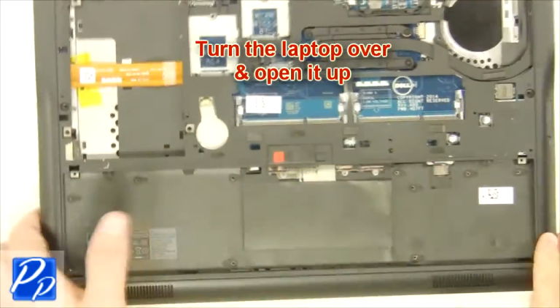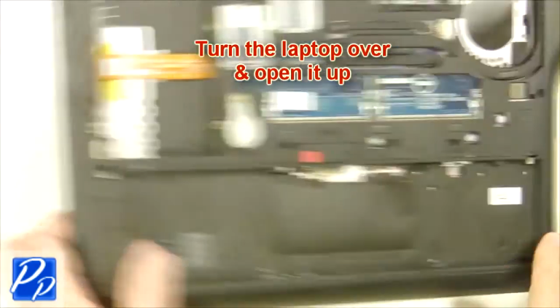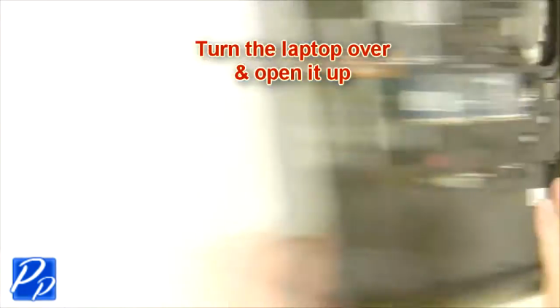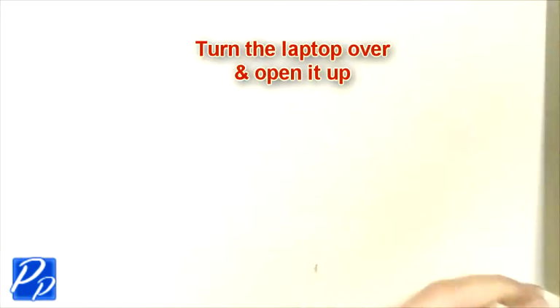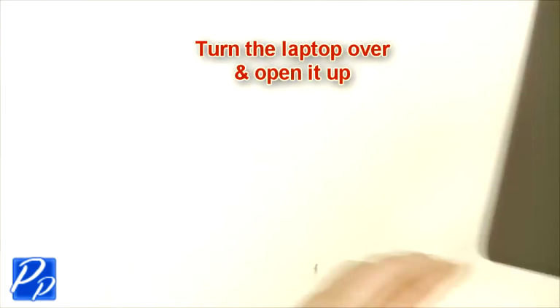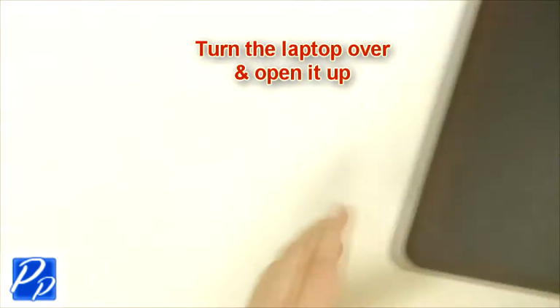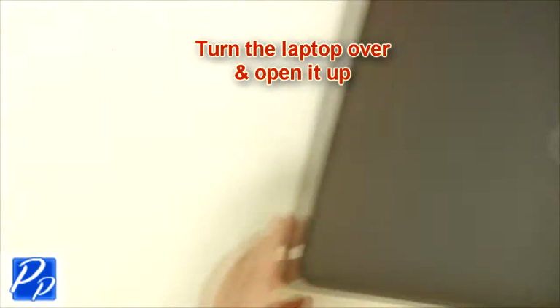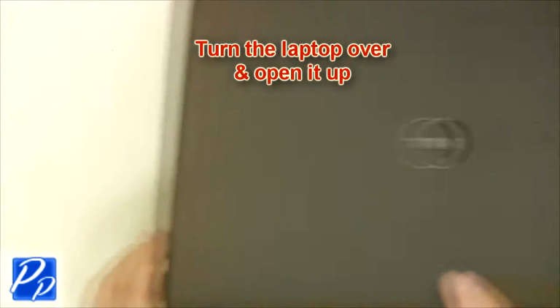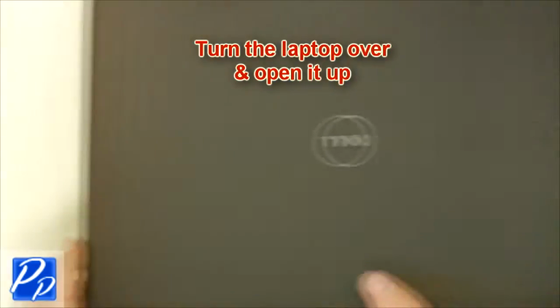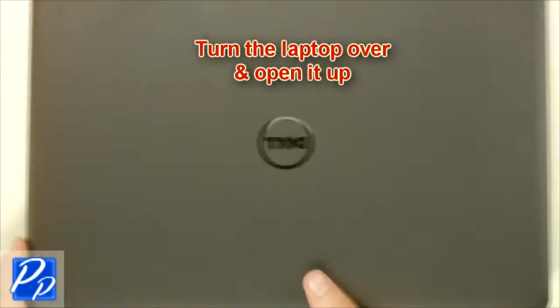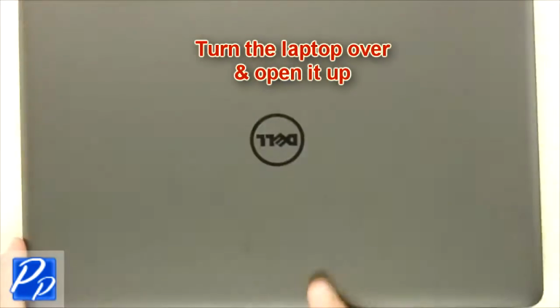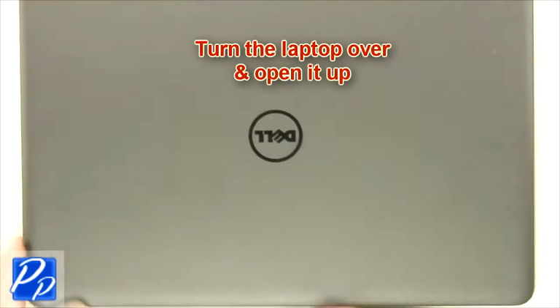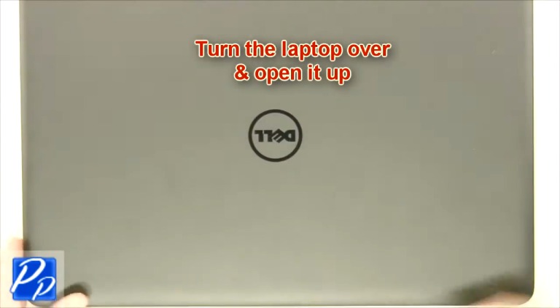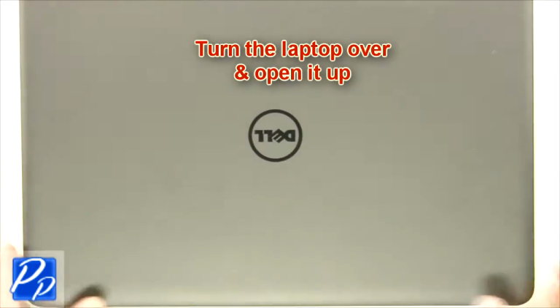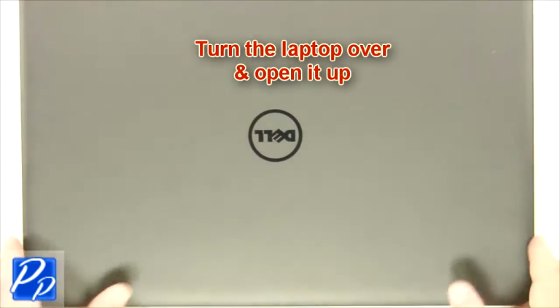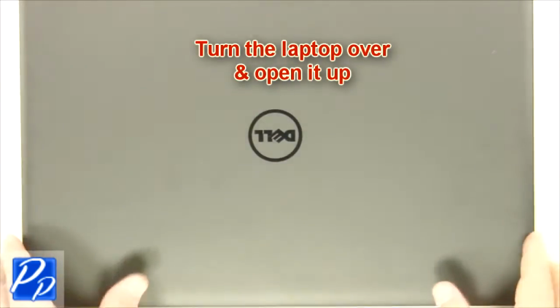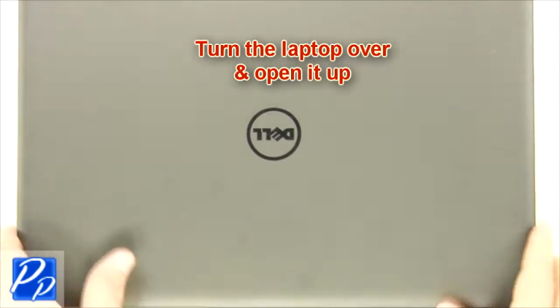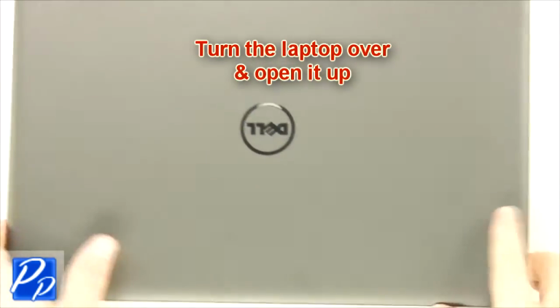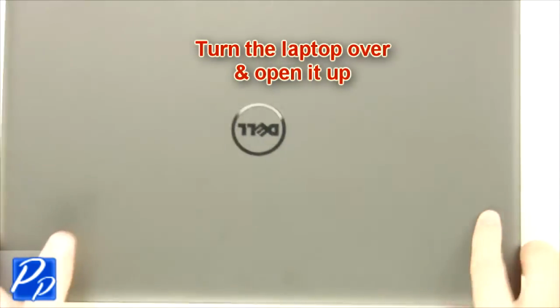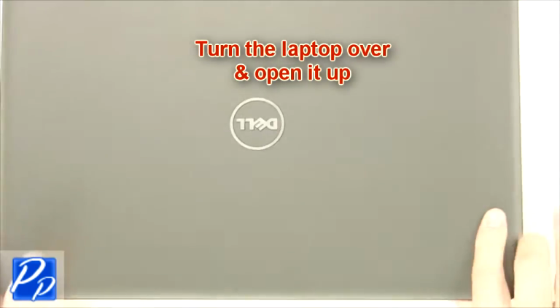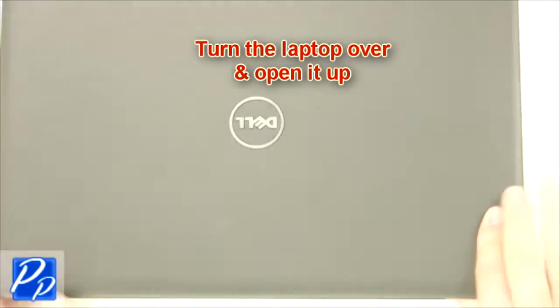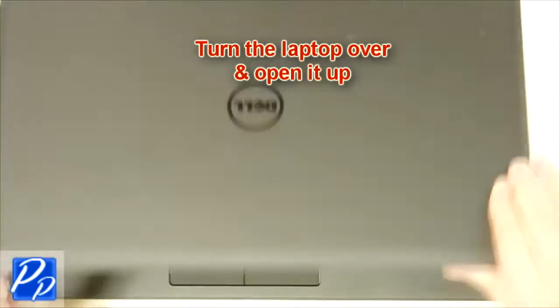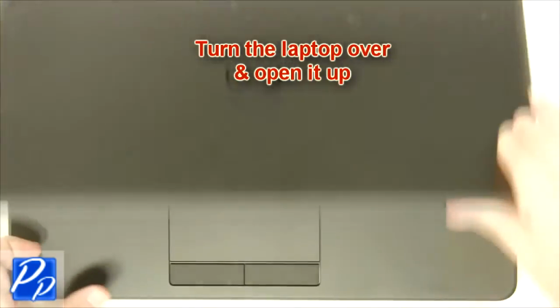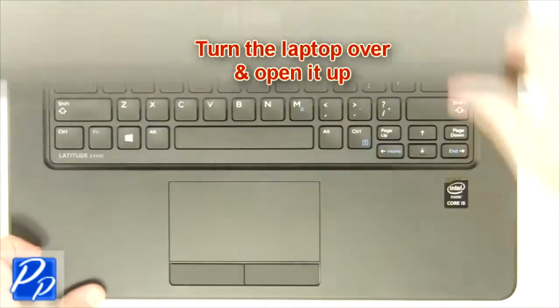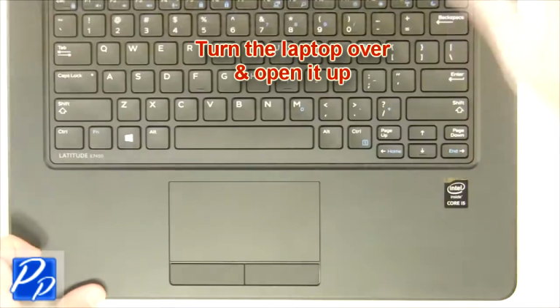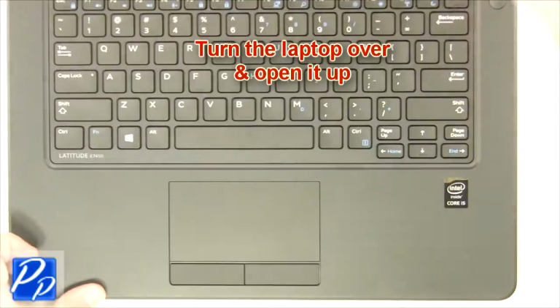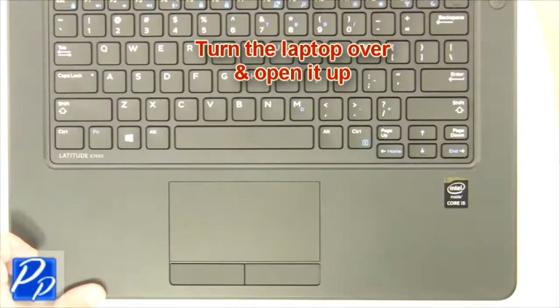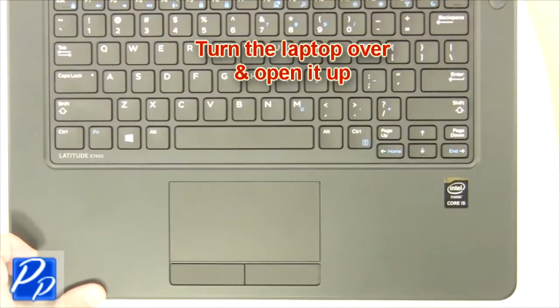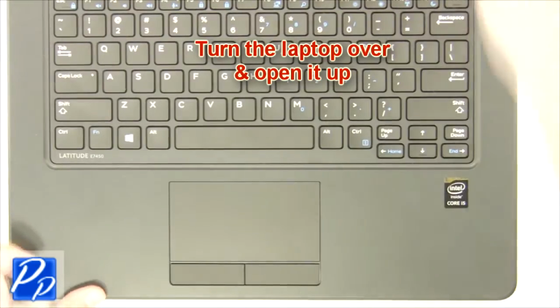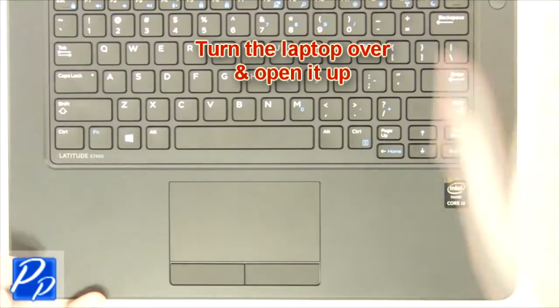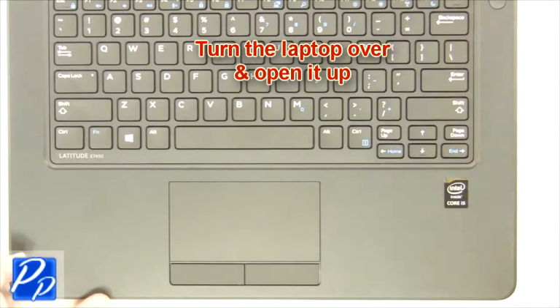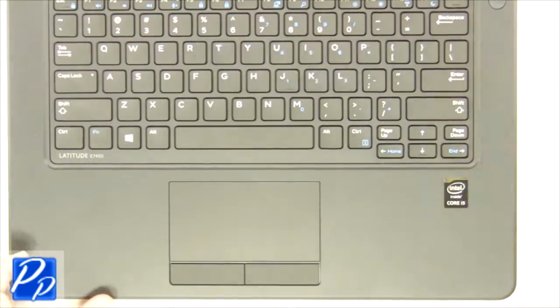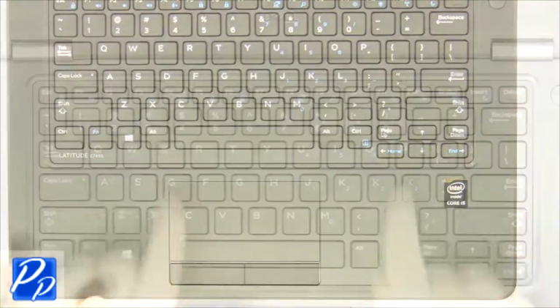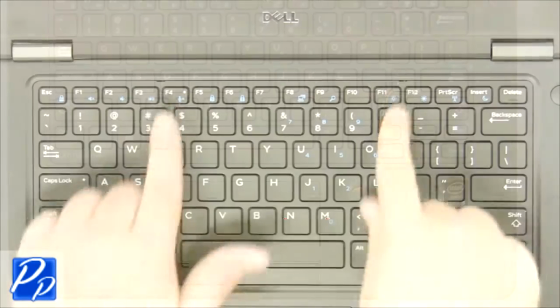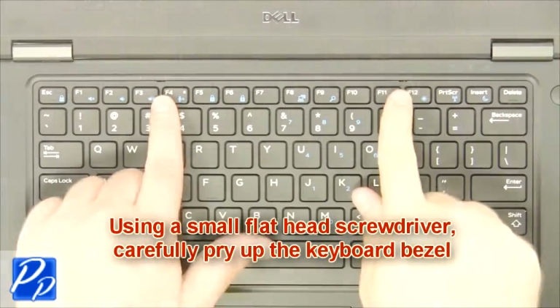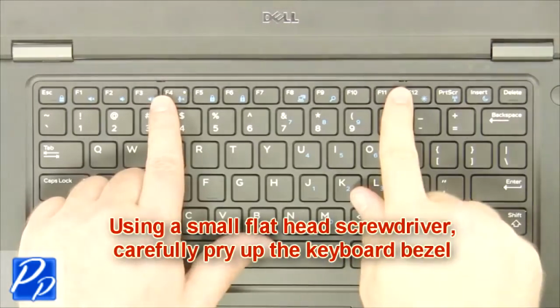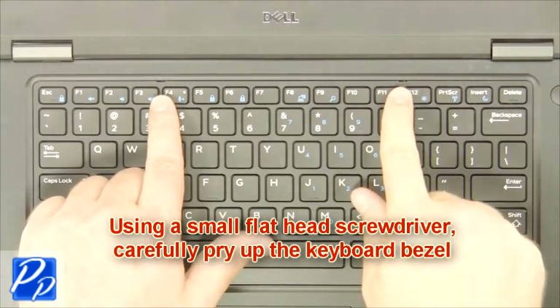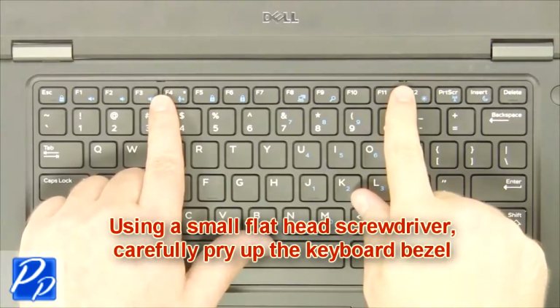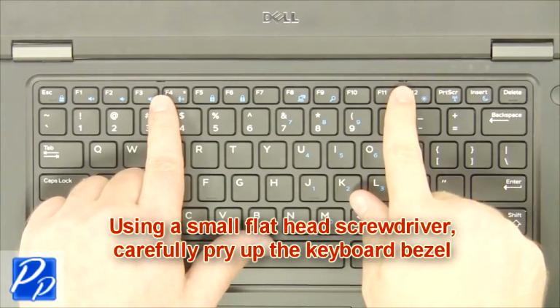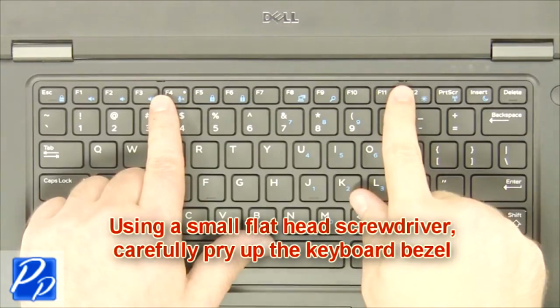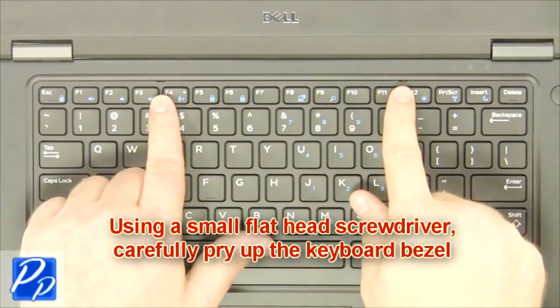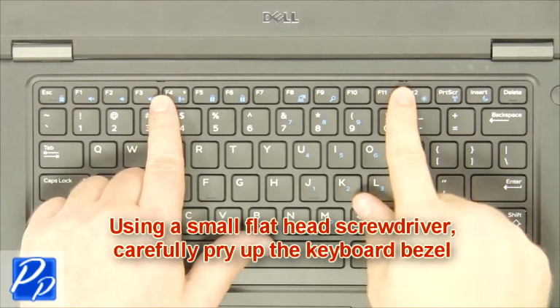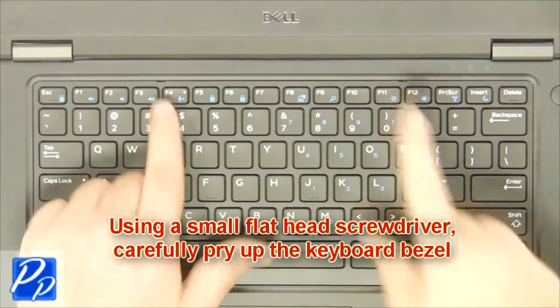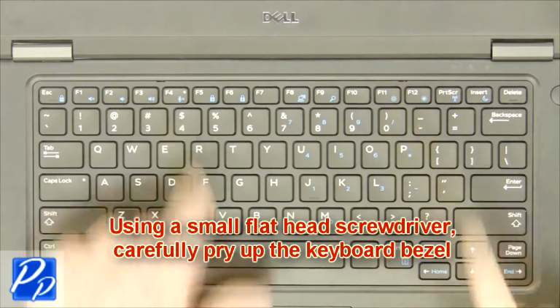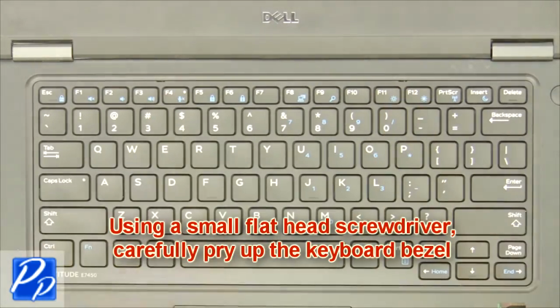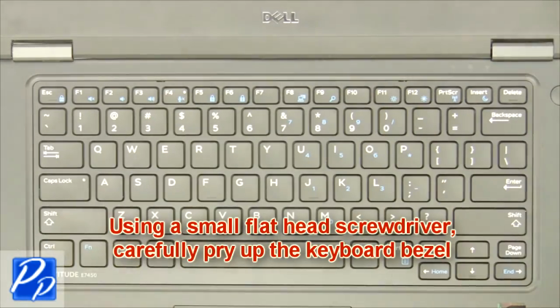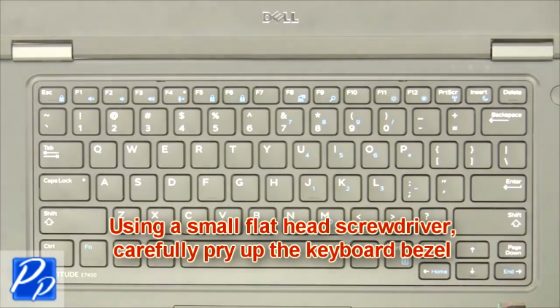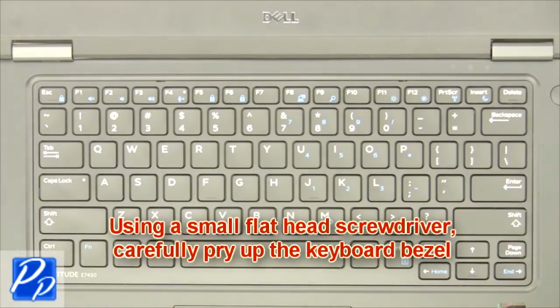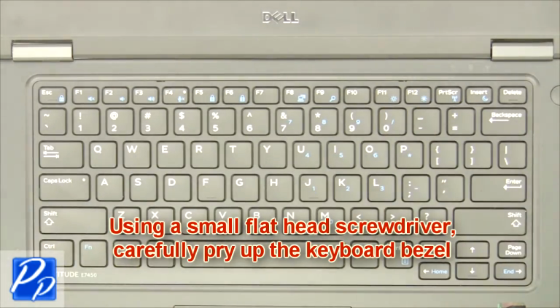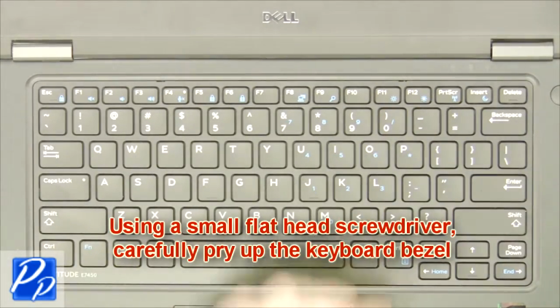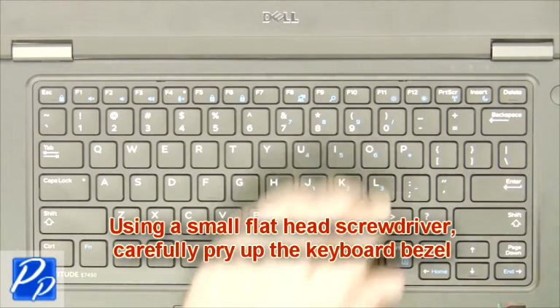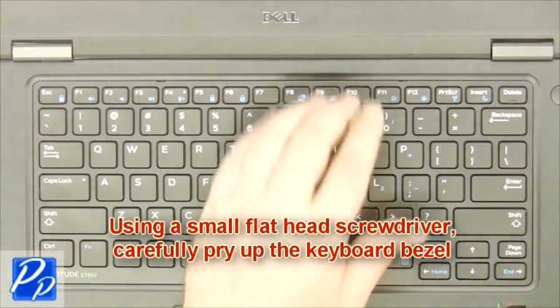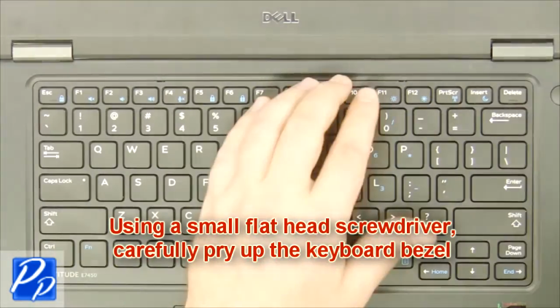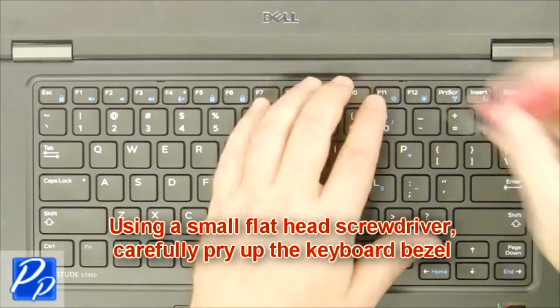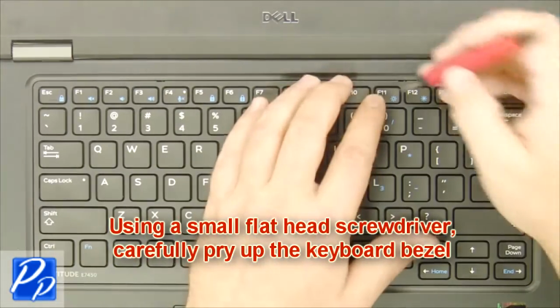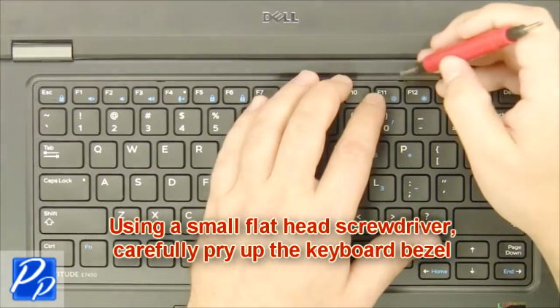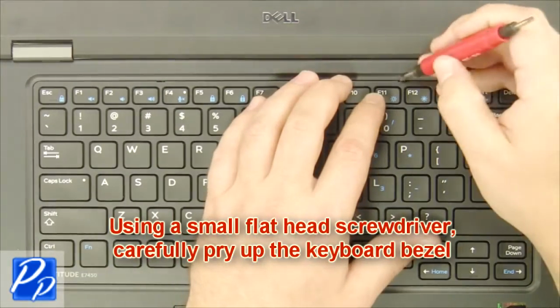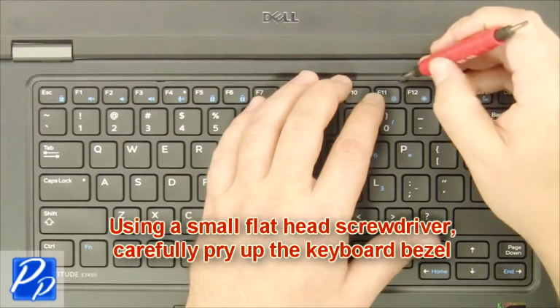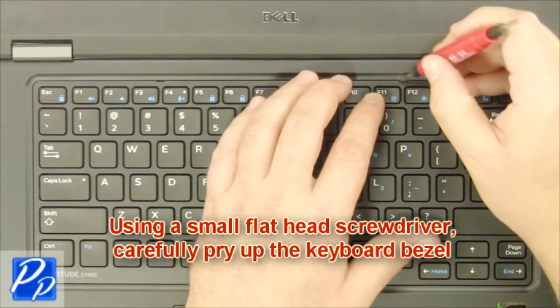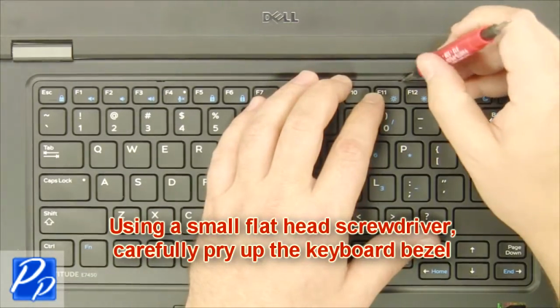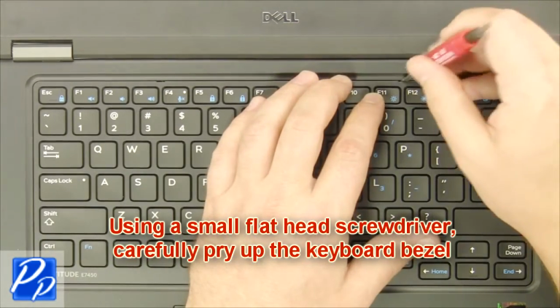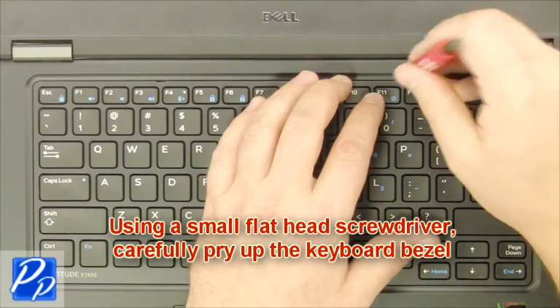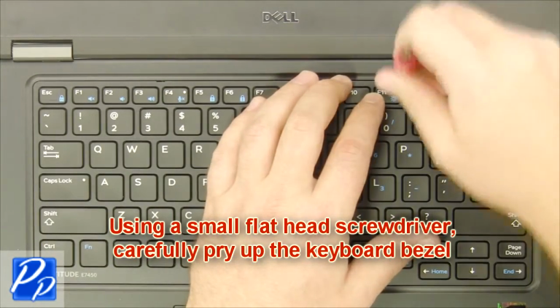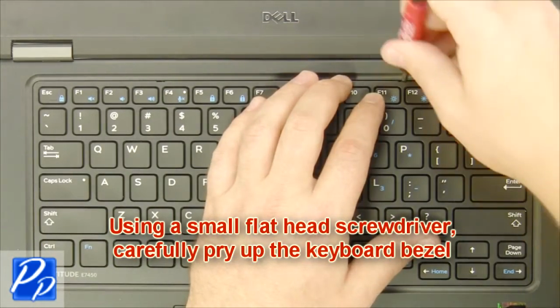Turn the laptop over and open it up. Using a small flathead screwdriver, carefully pry up the keyboard bezel.